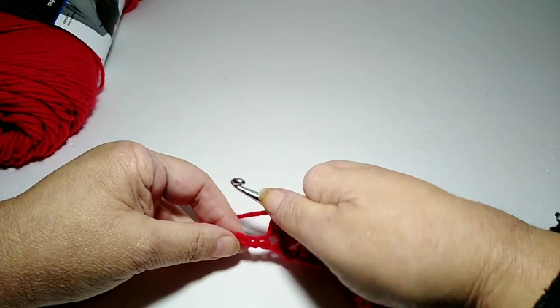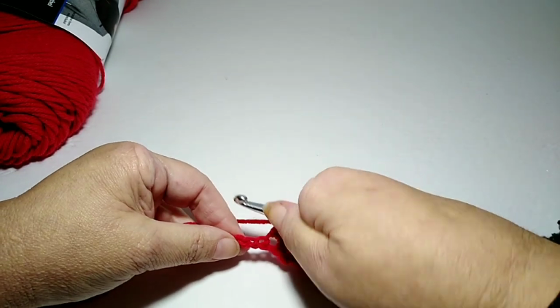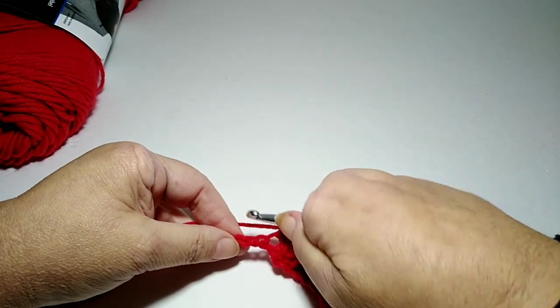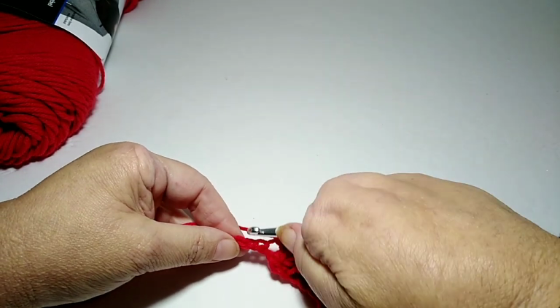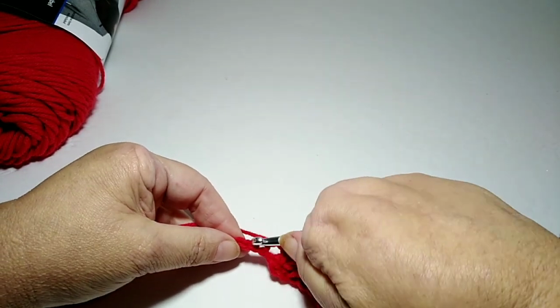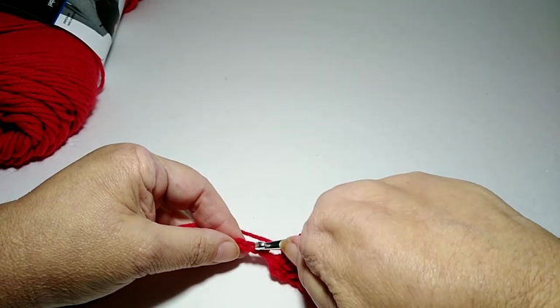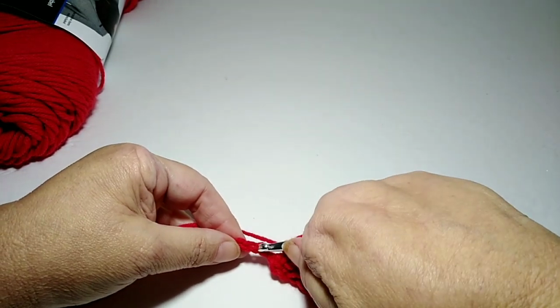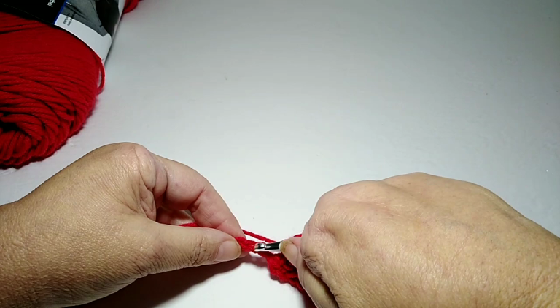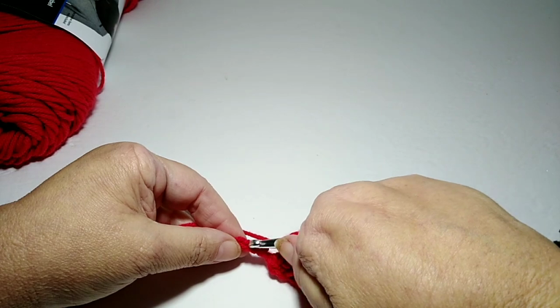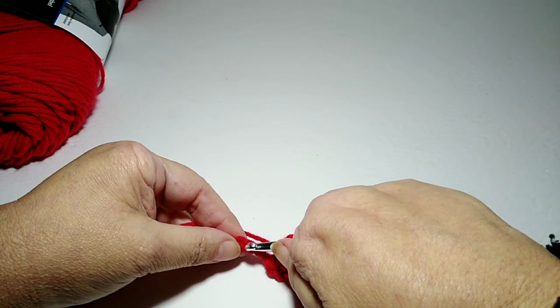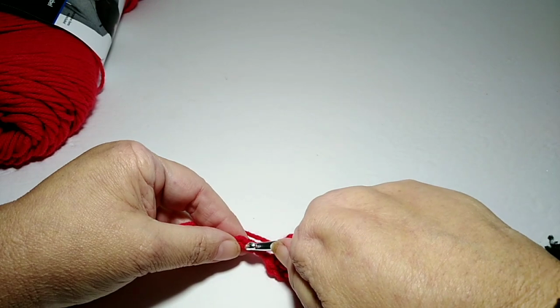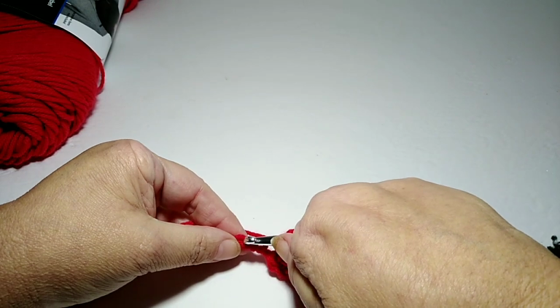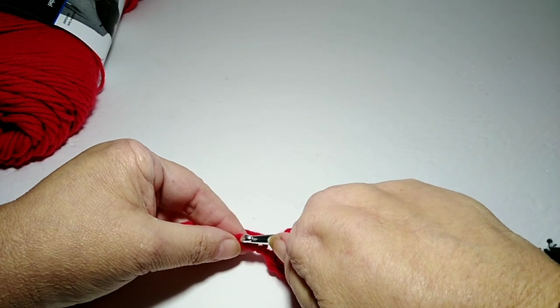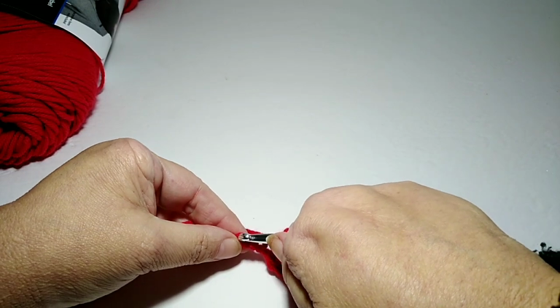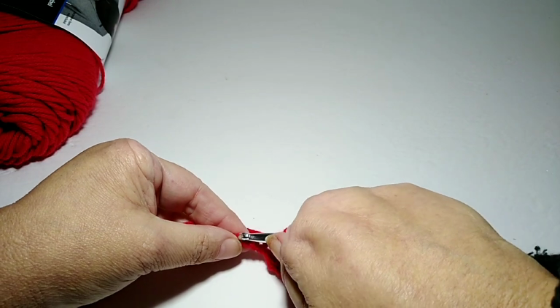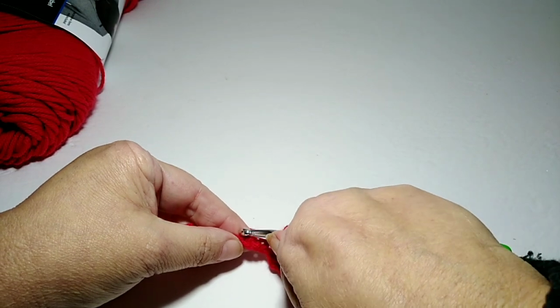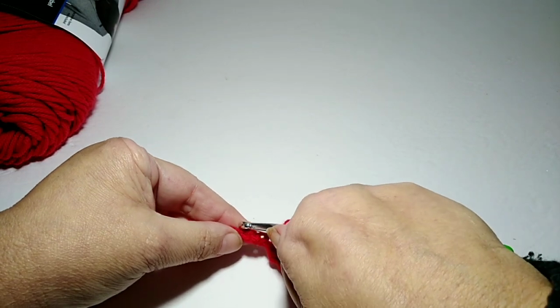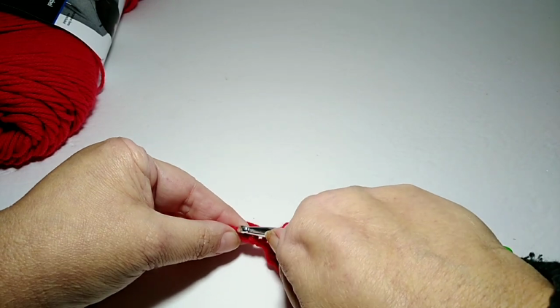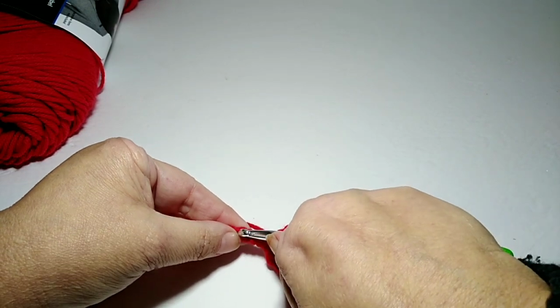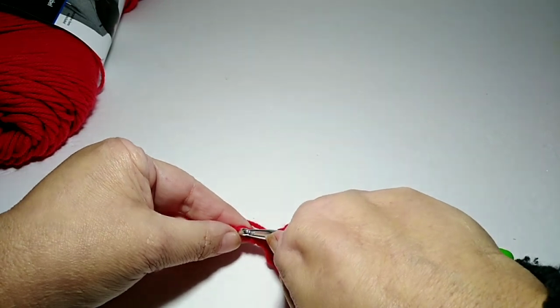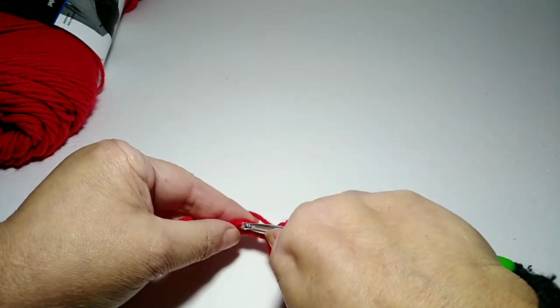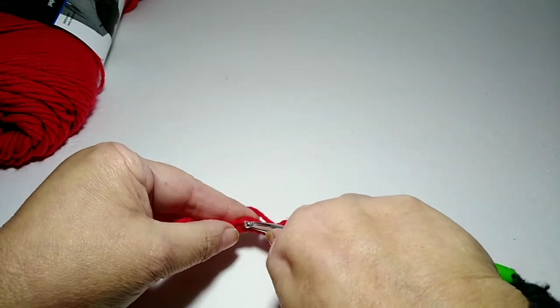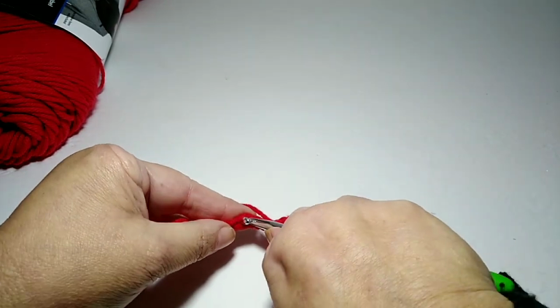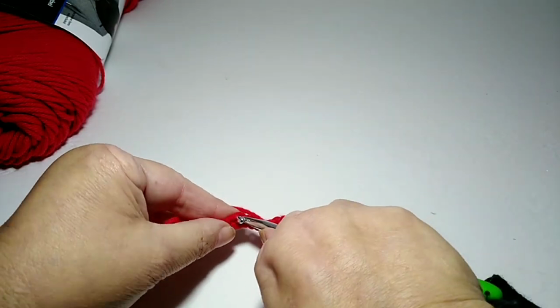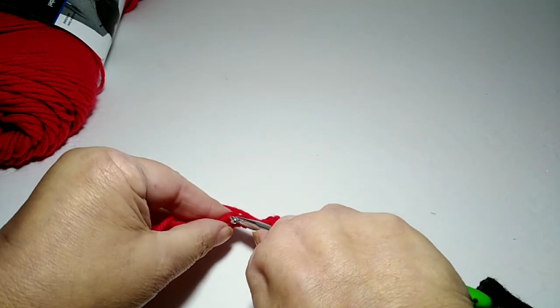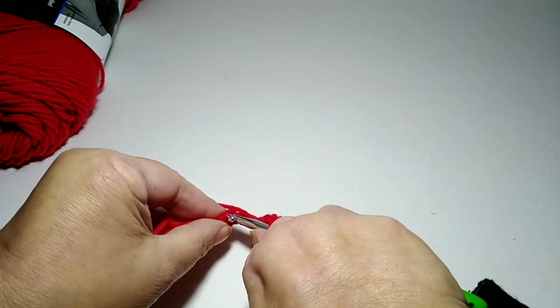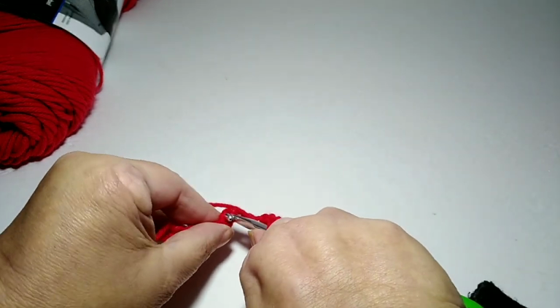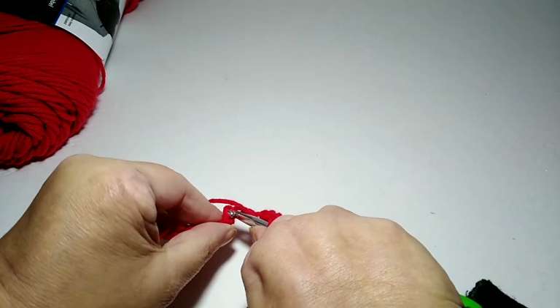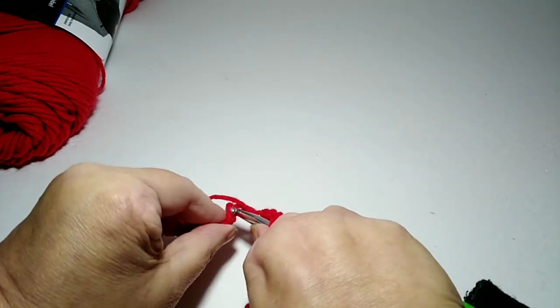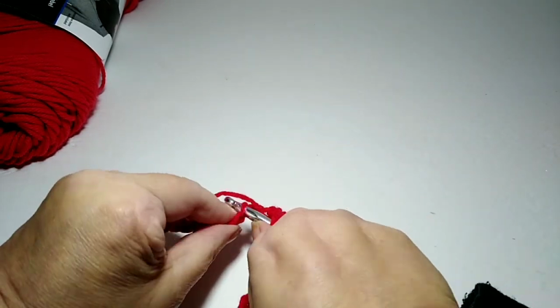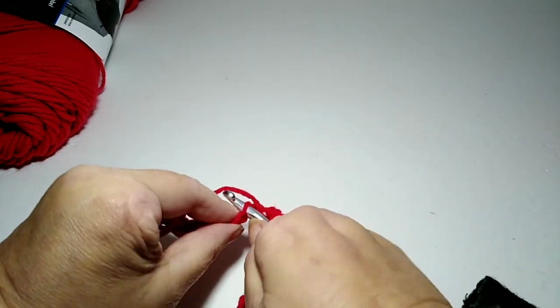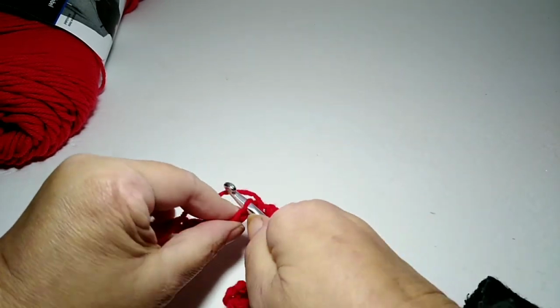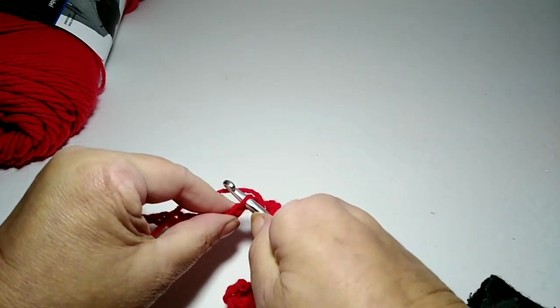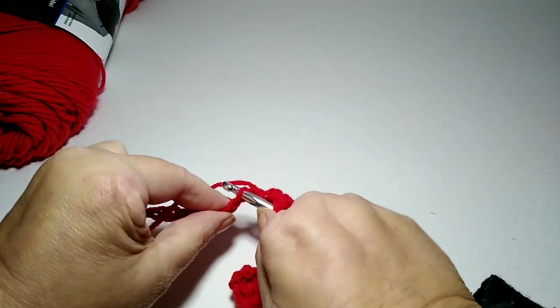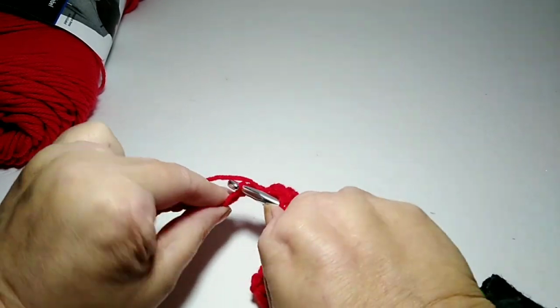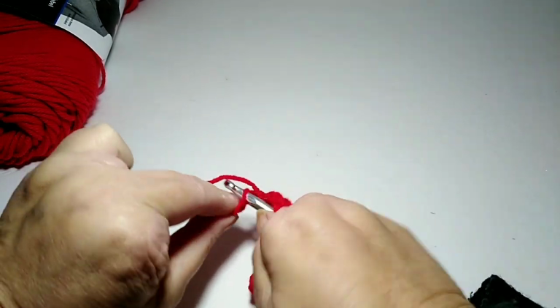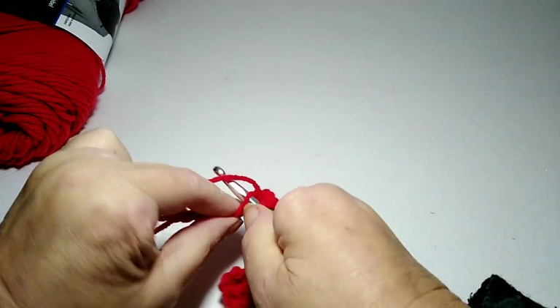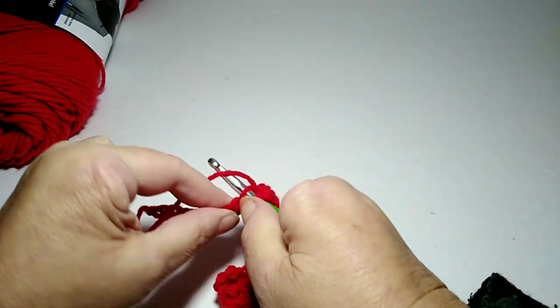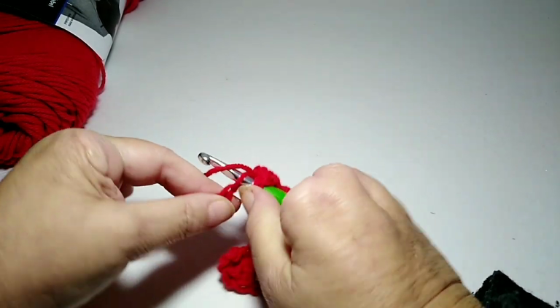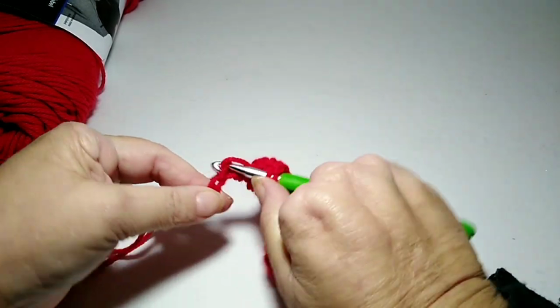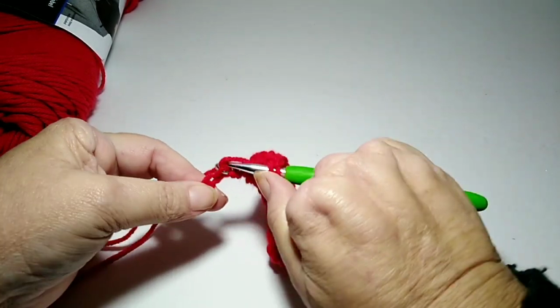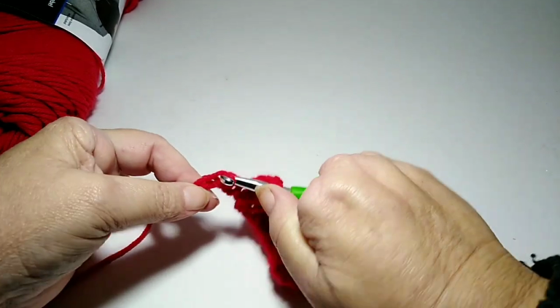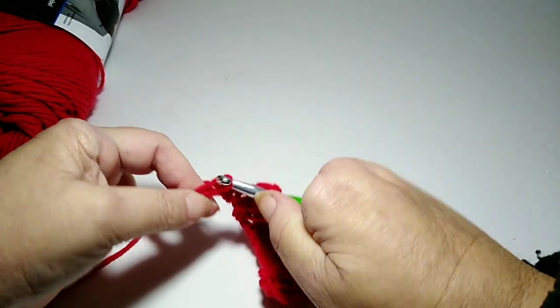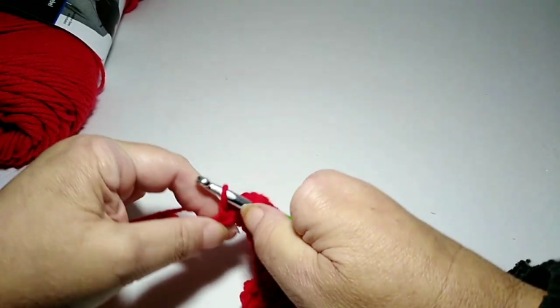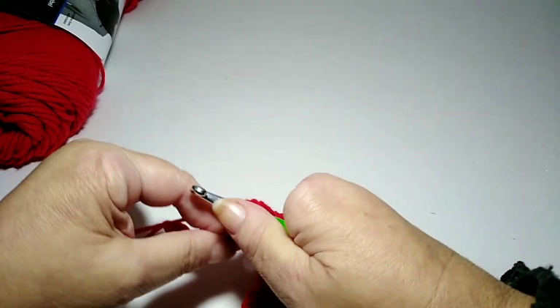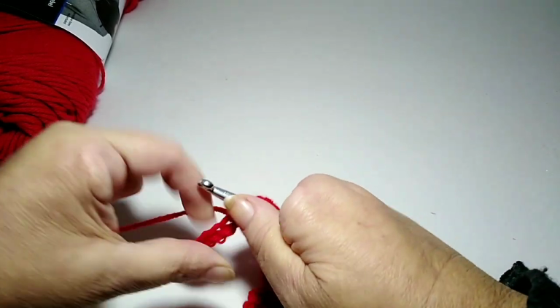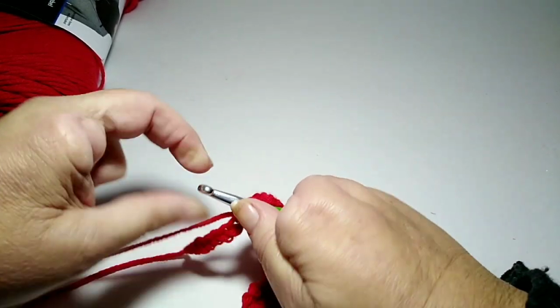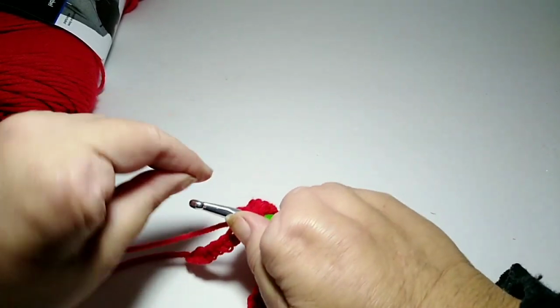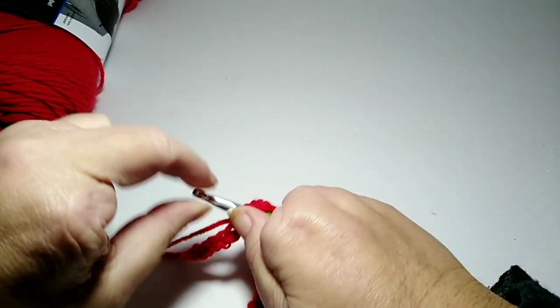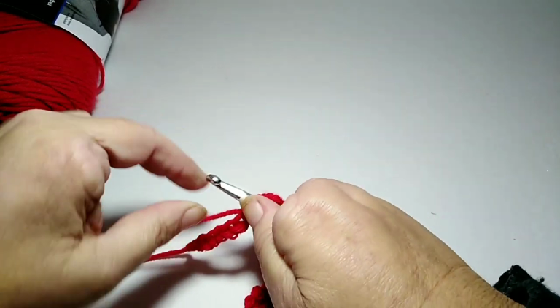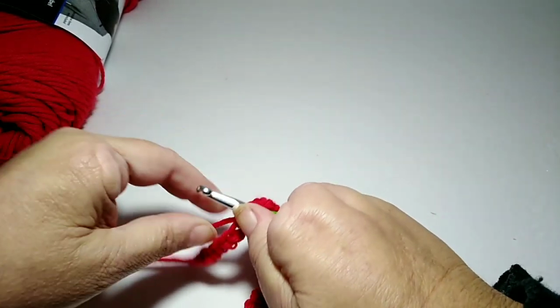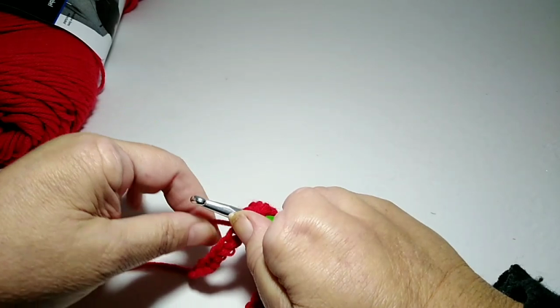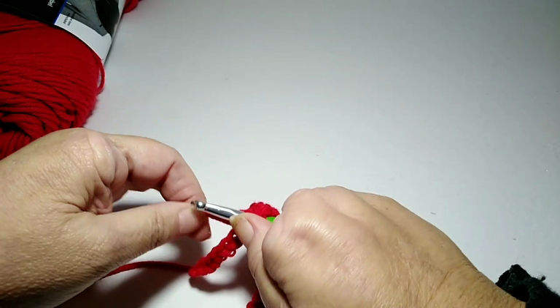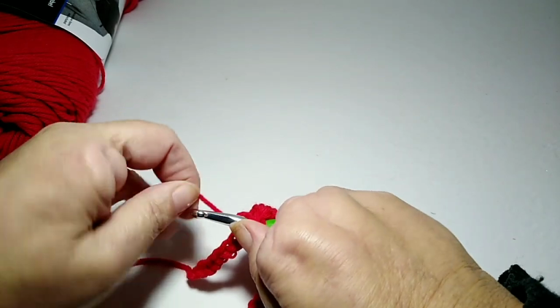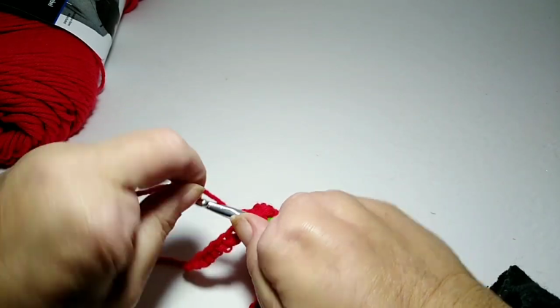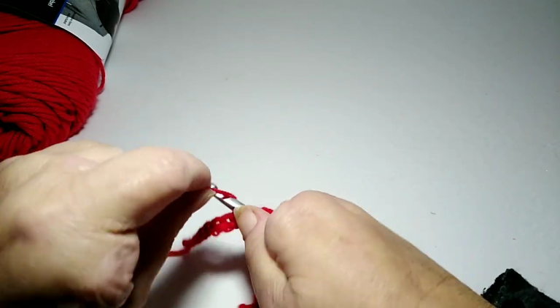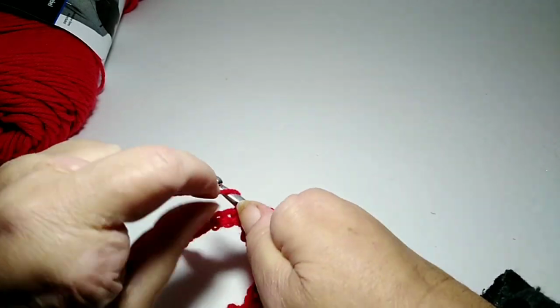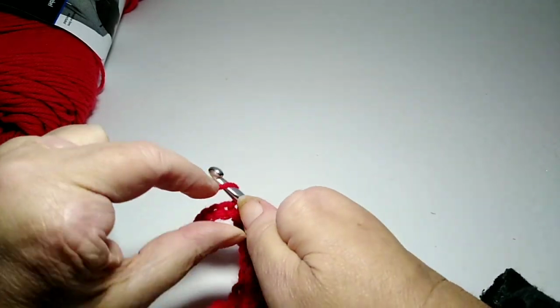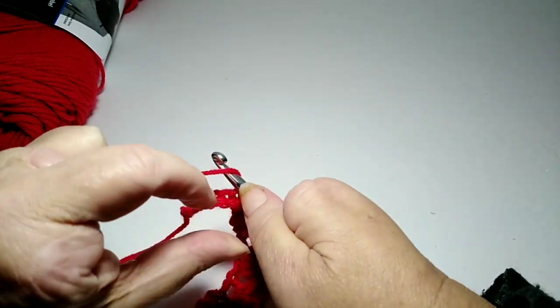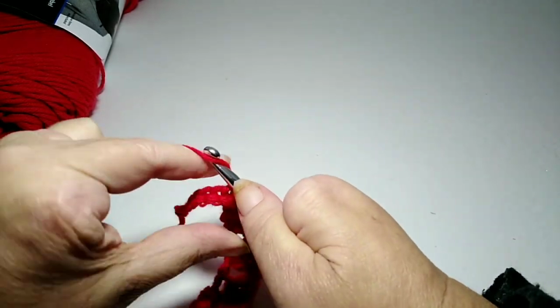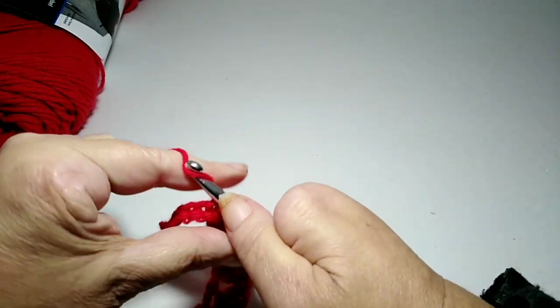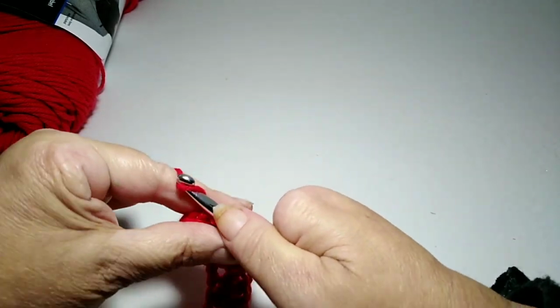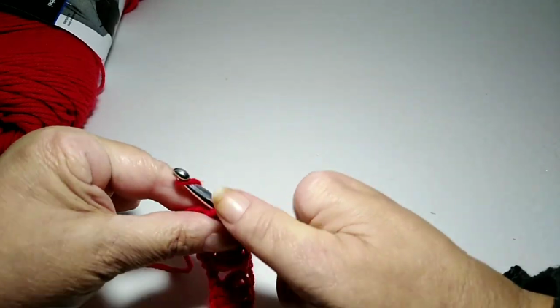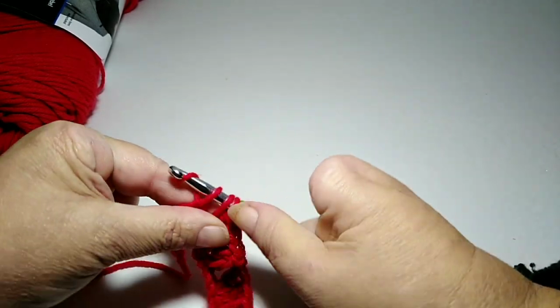One, two, three — going to the third one and doing three double crochets.